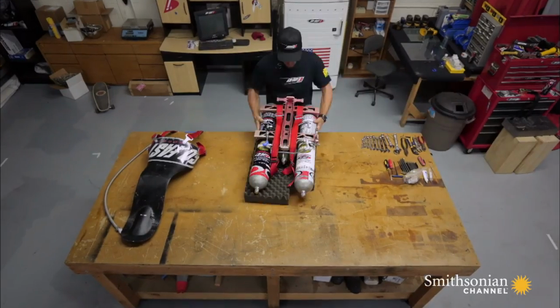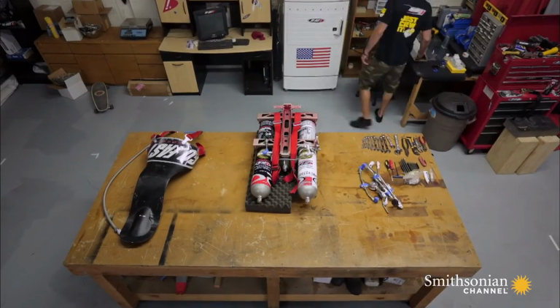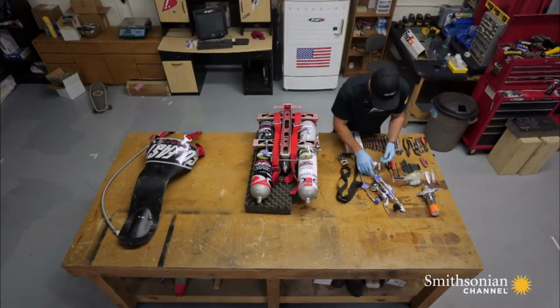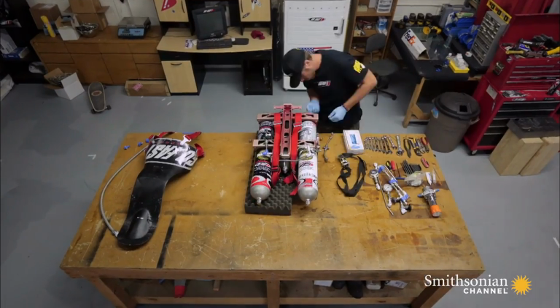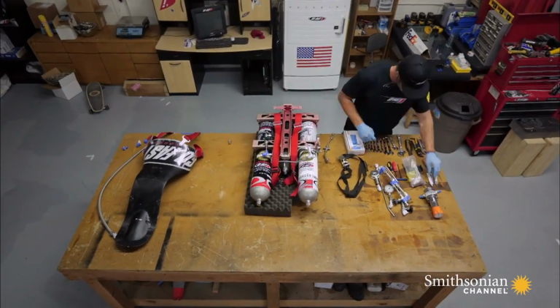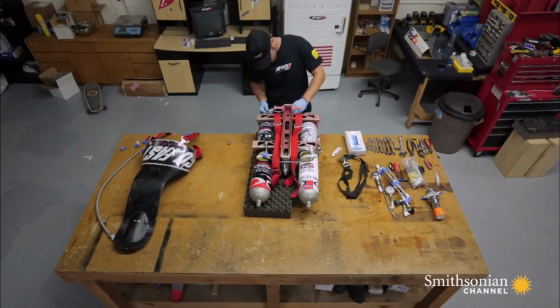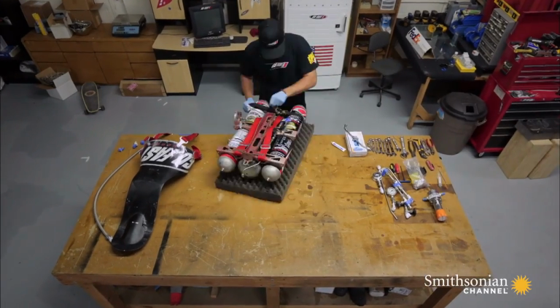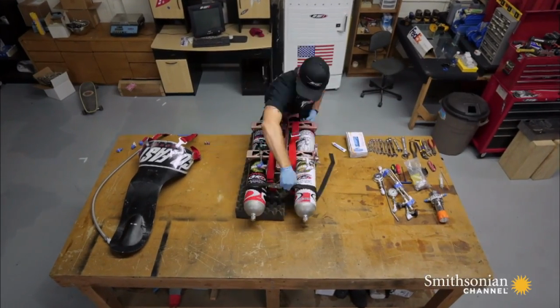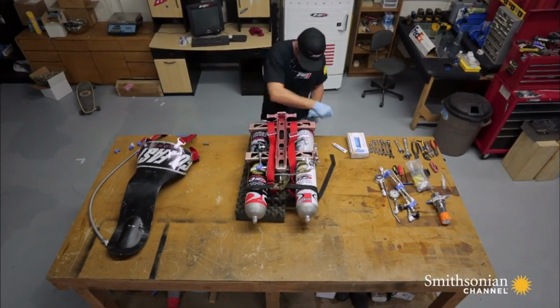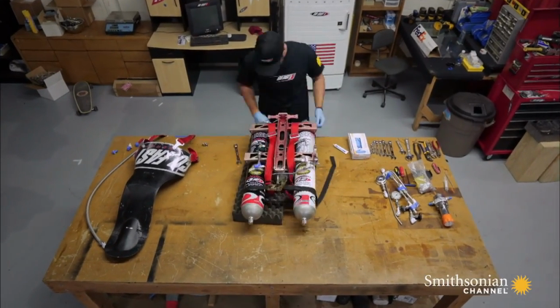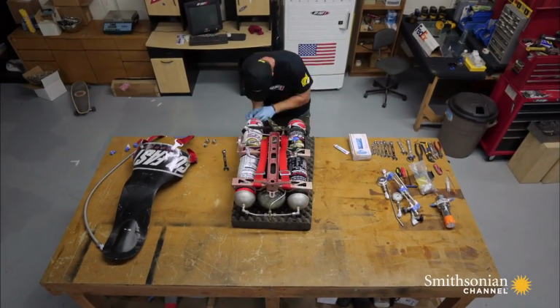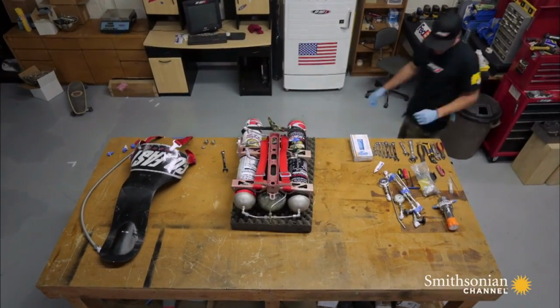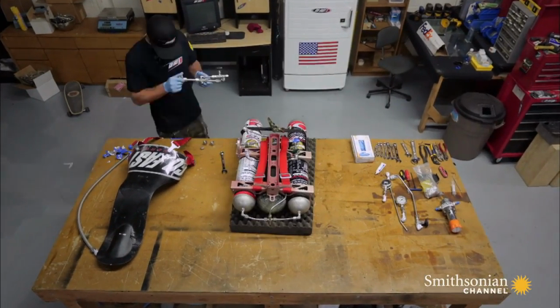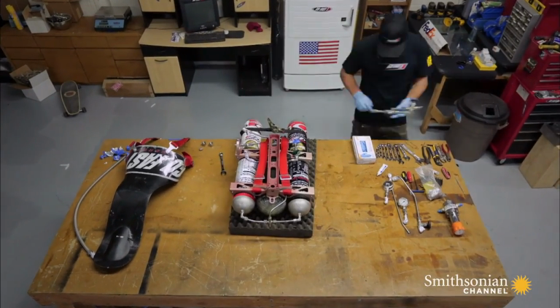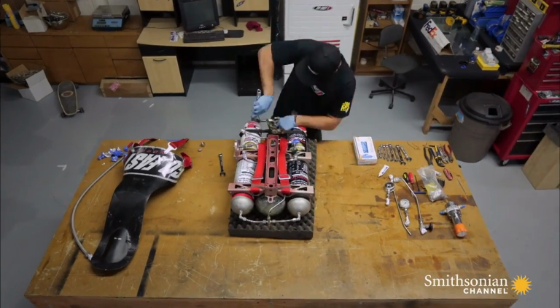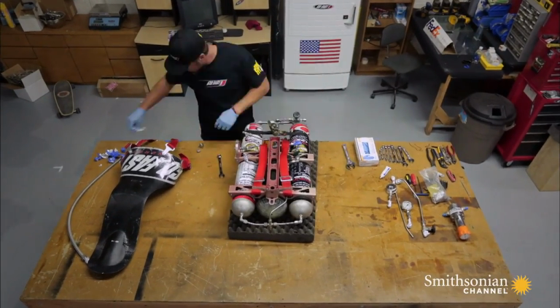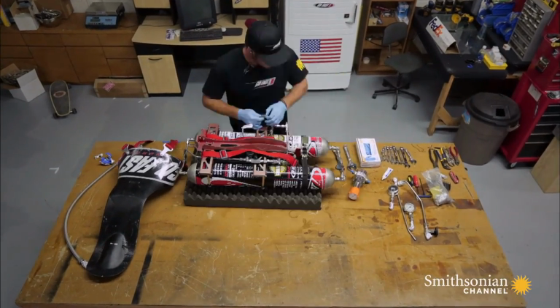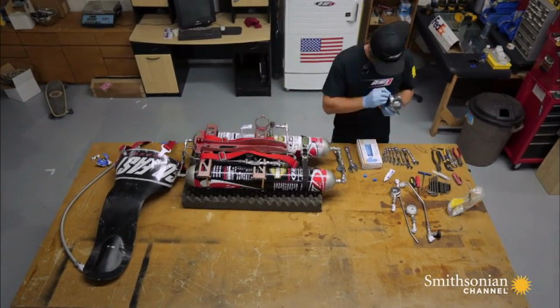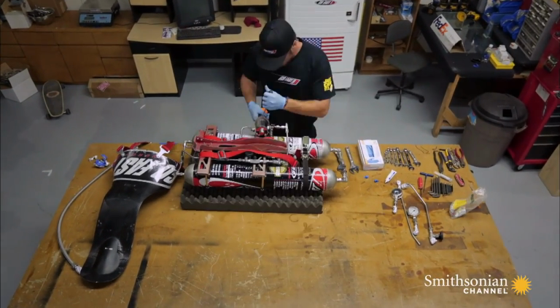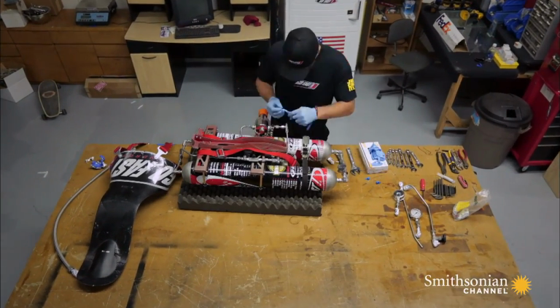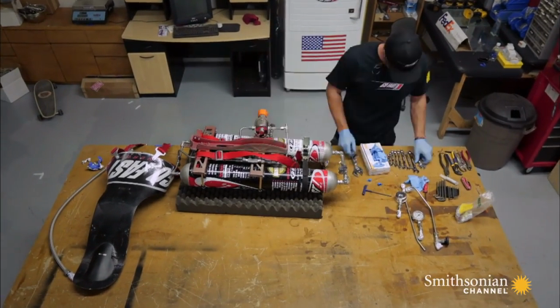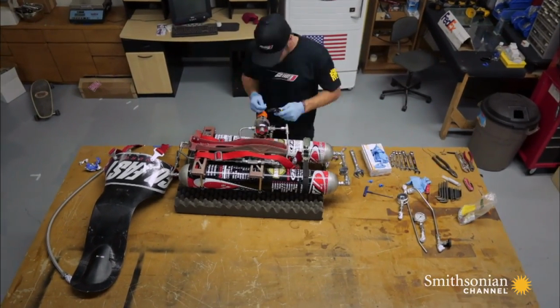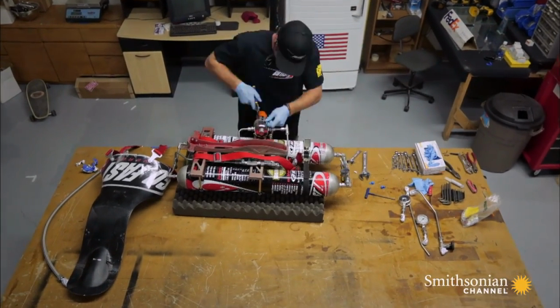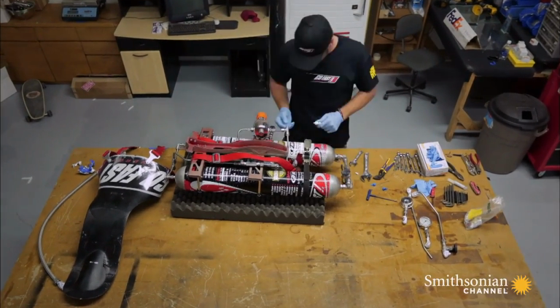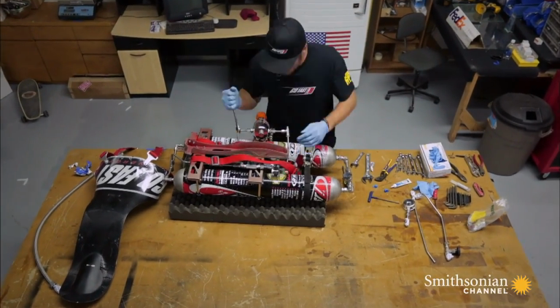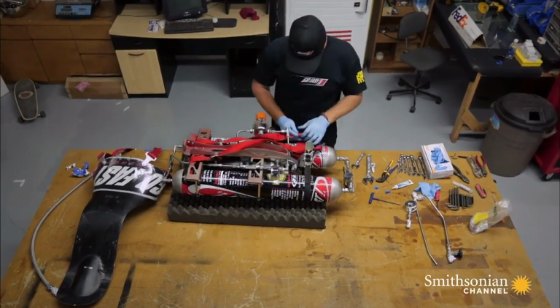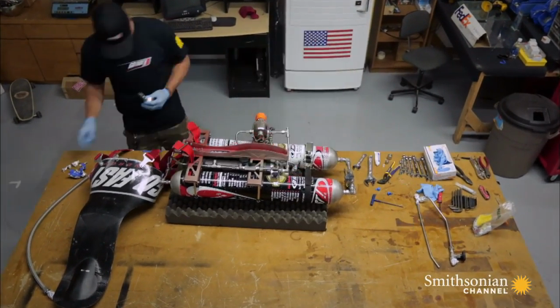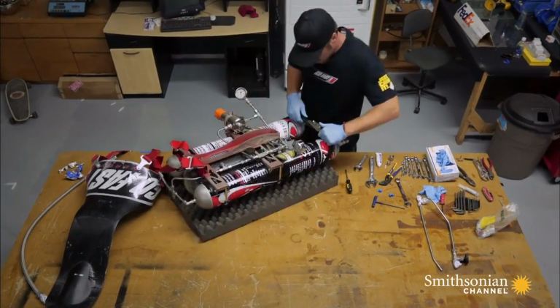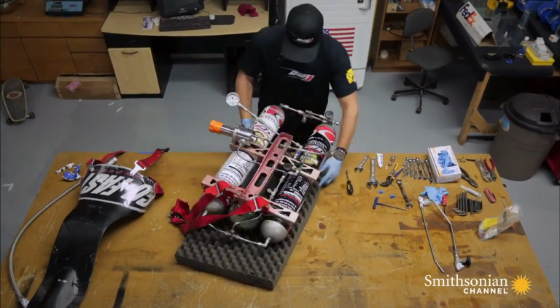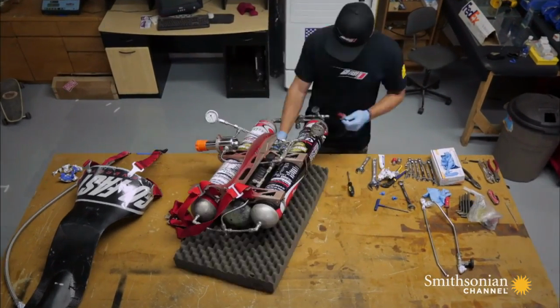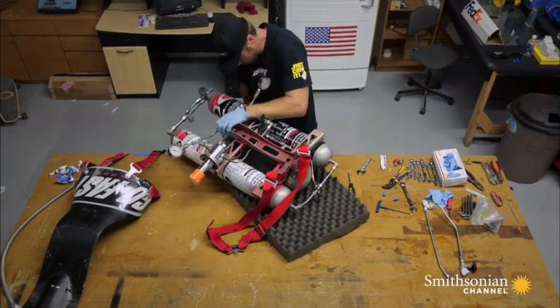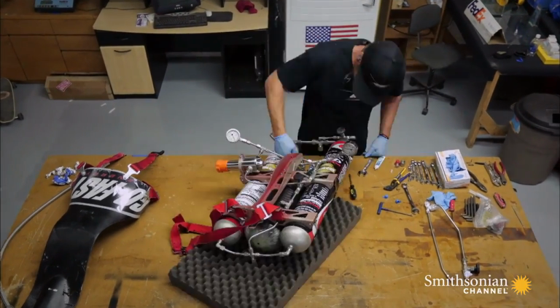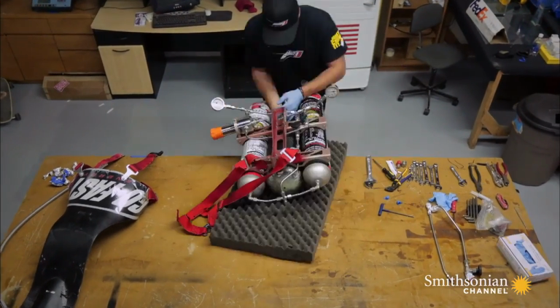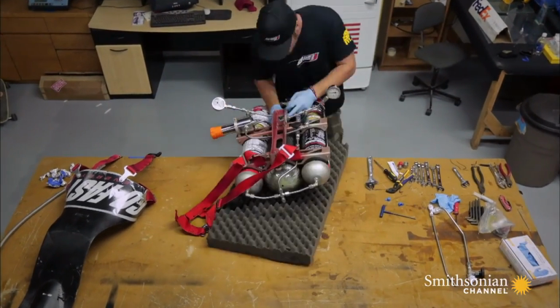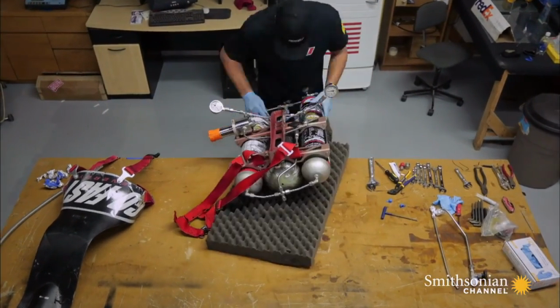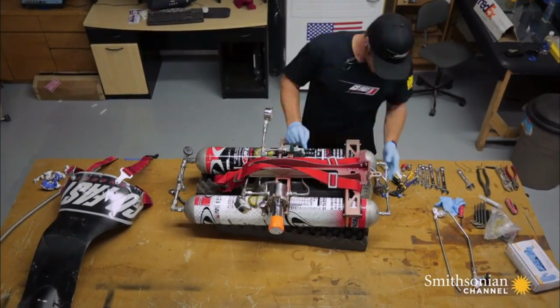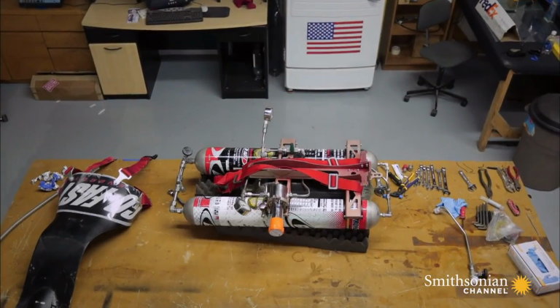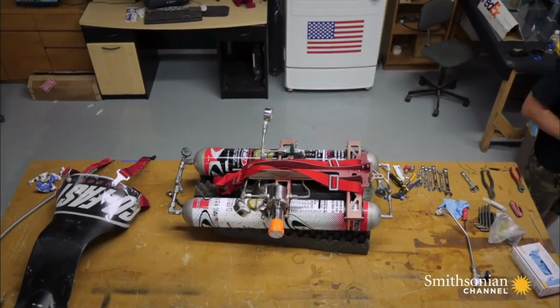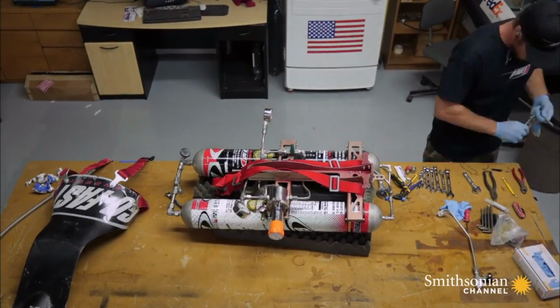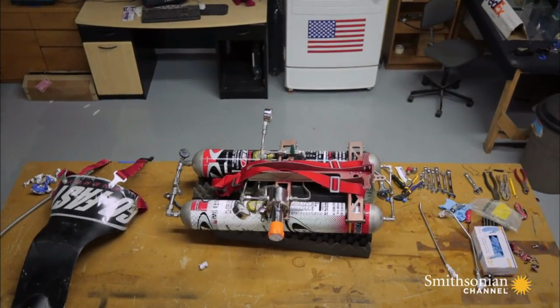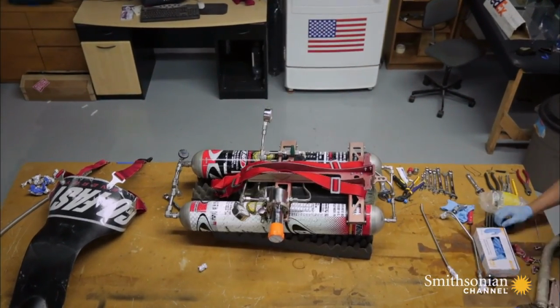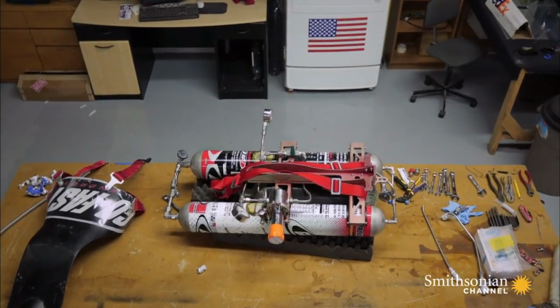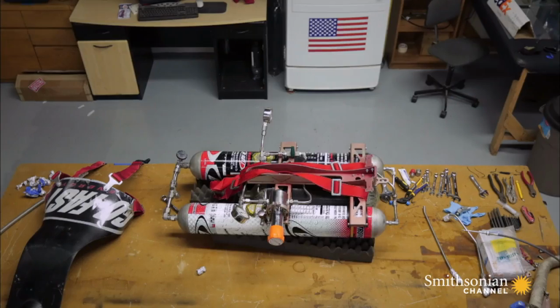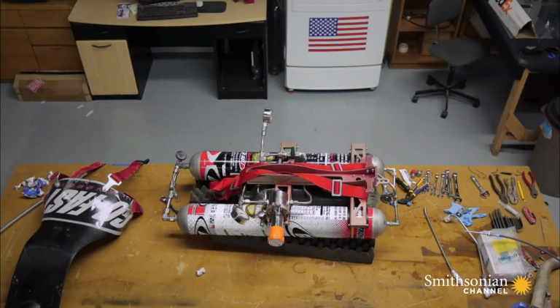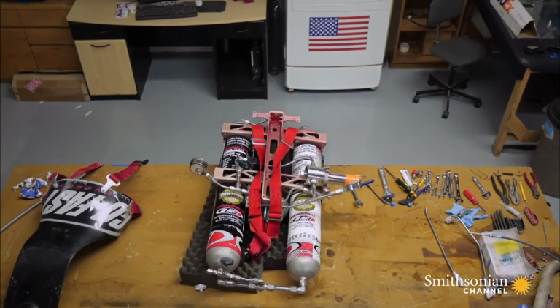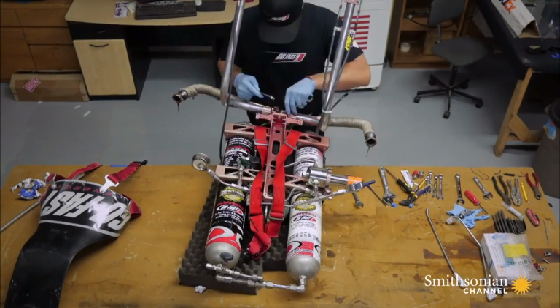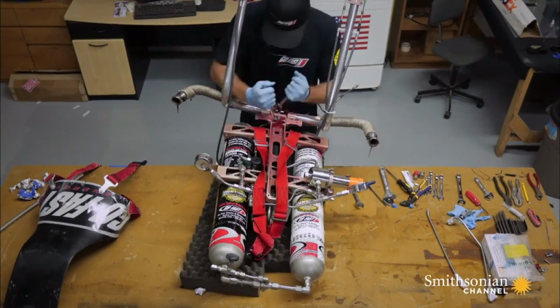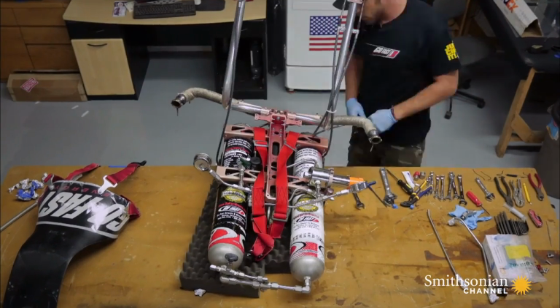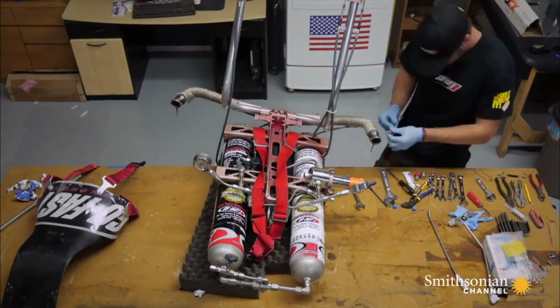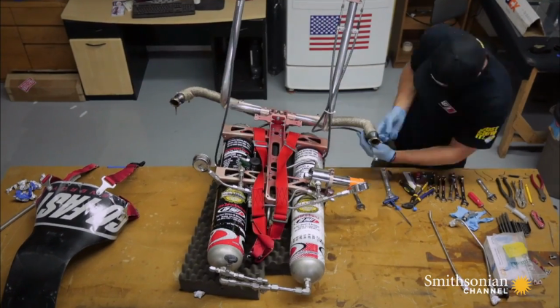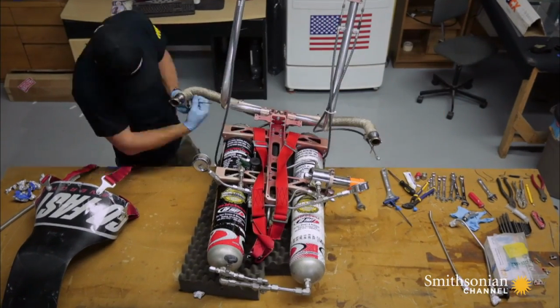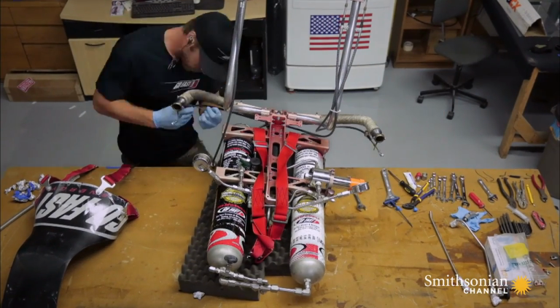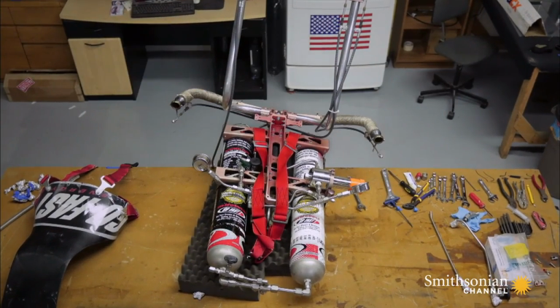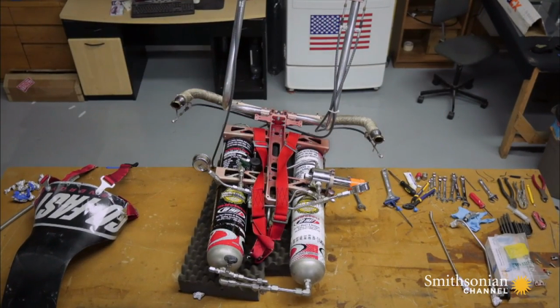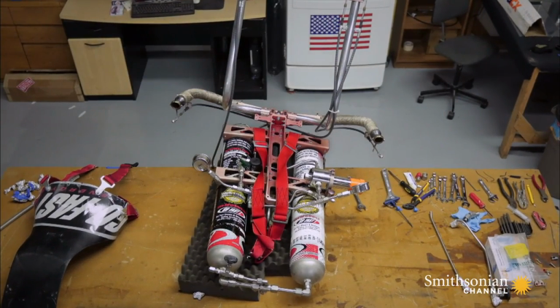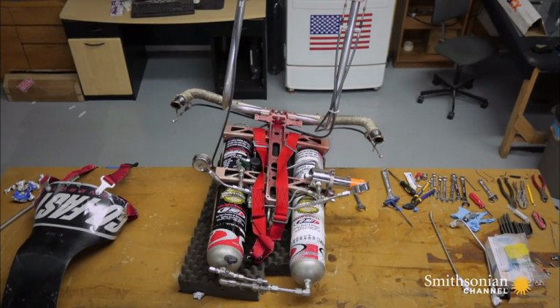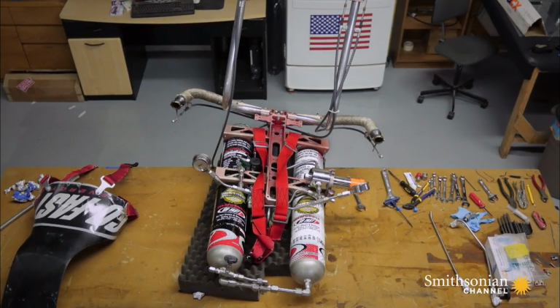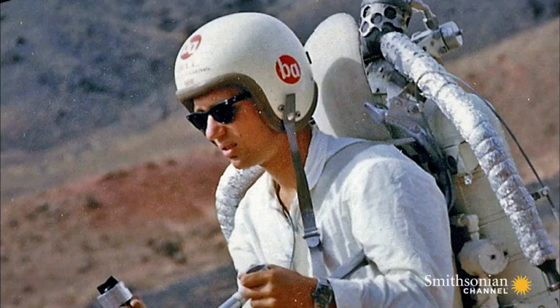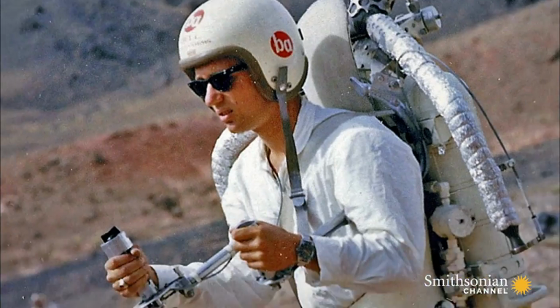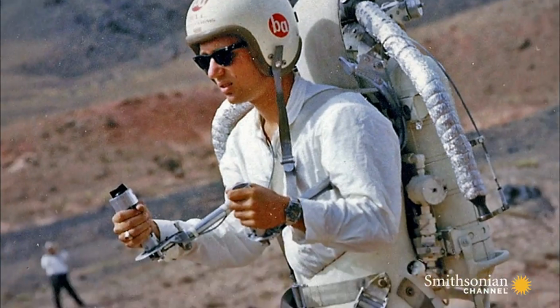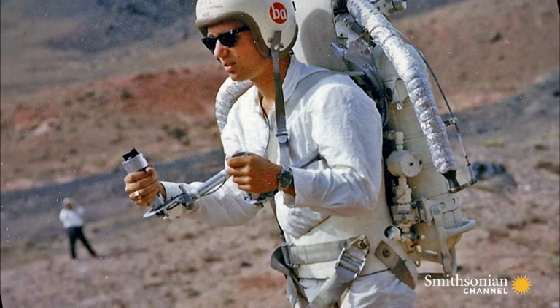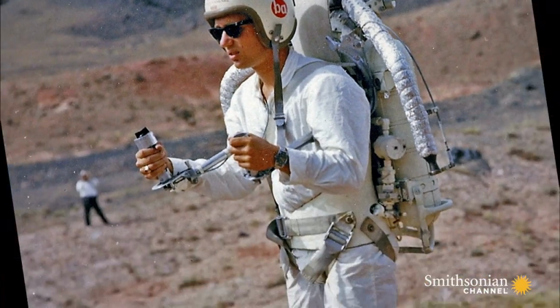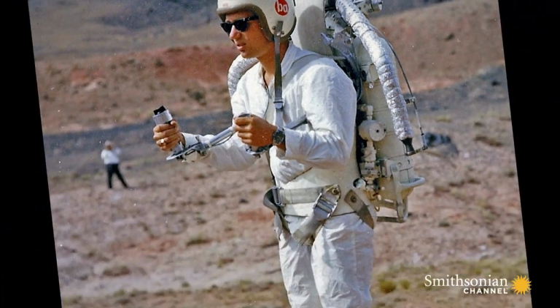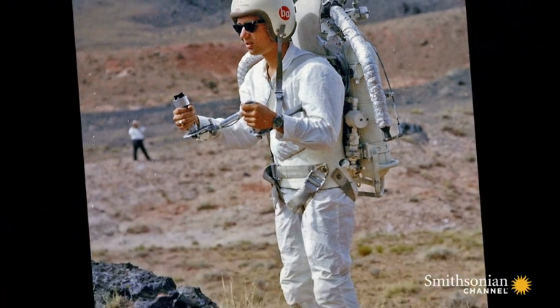Nick designed his own jetpack and has flown over 200 flights, but that's nothing compared to the pilot he admires most — Bill Suter.